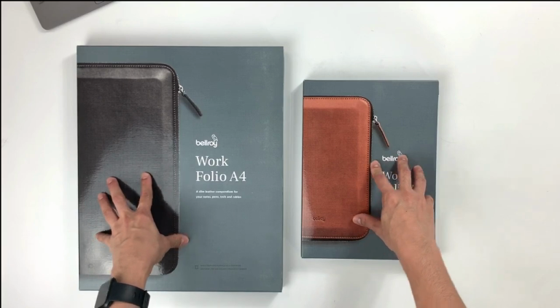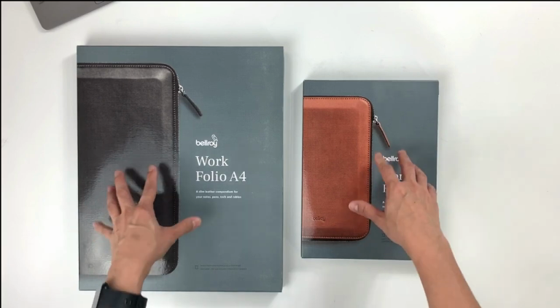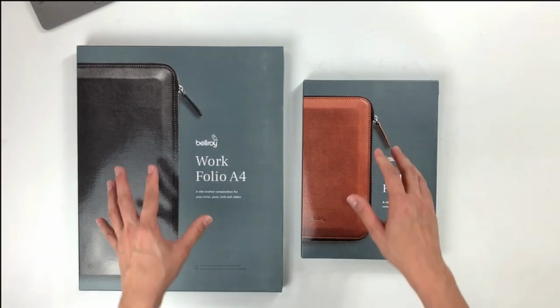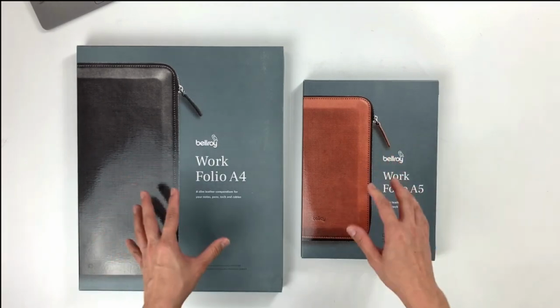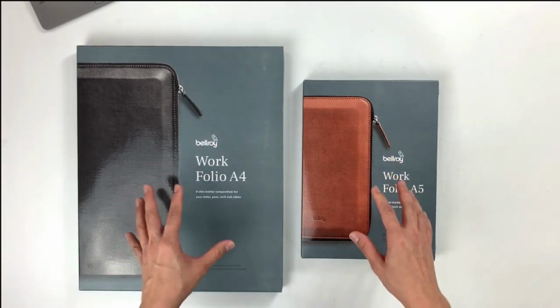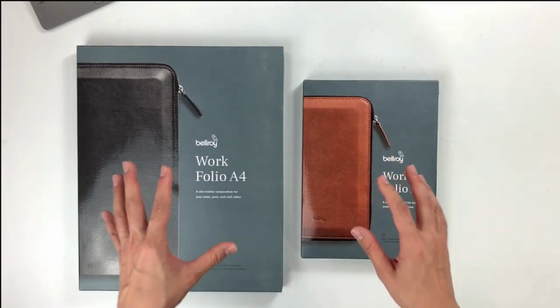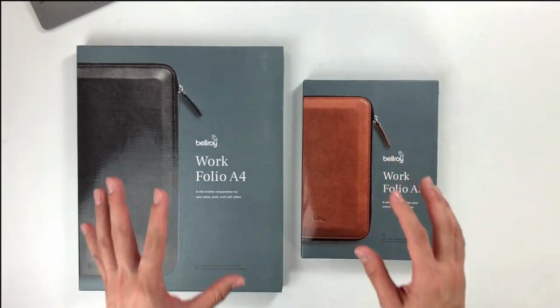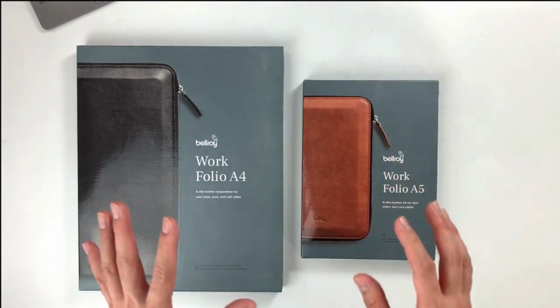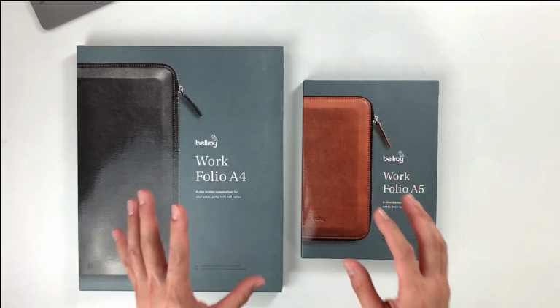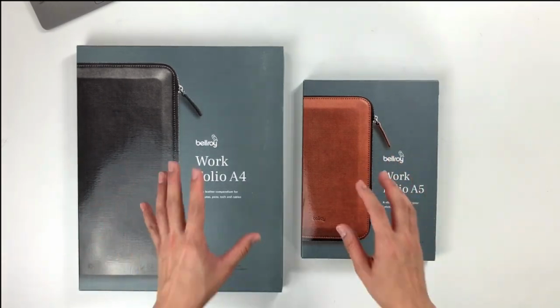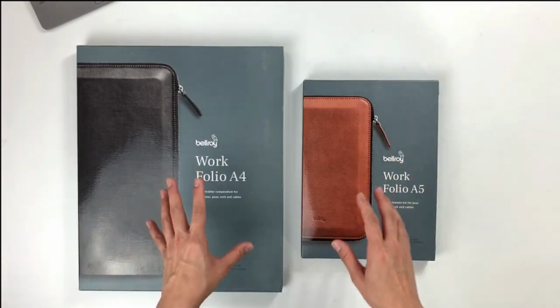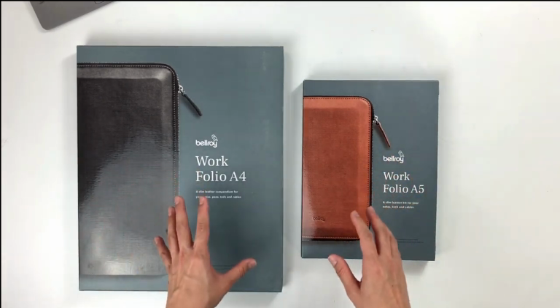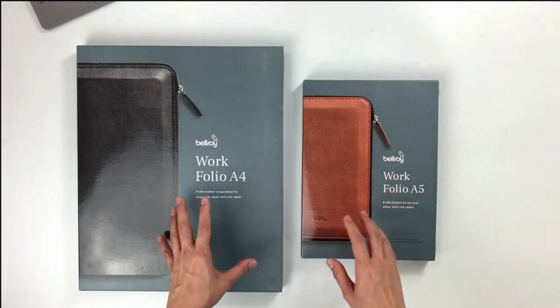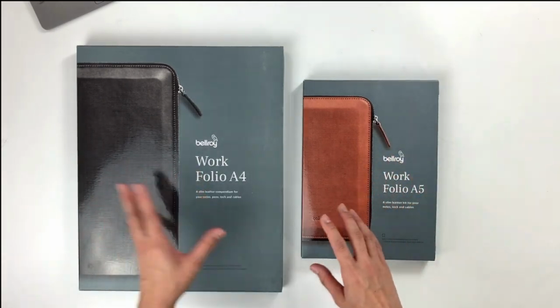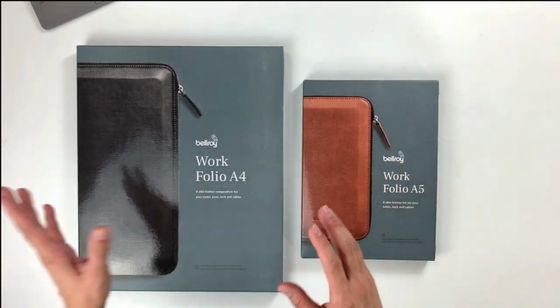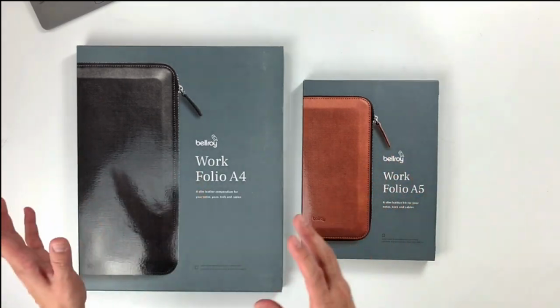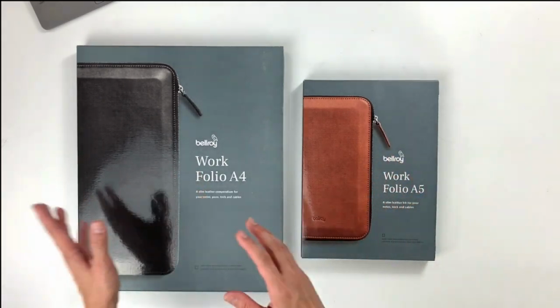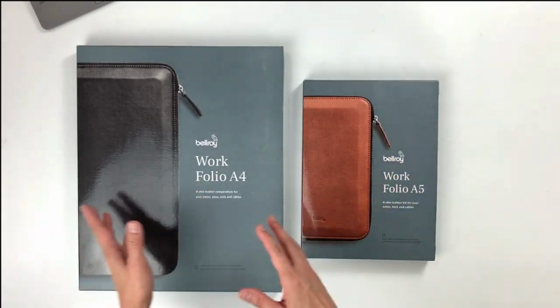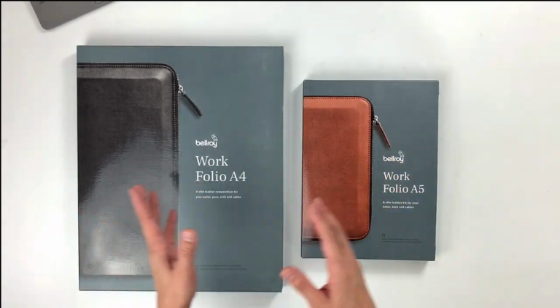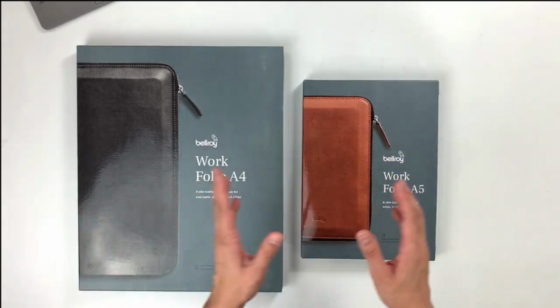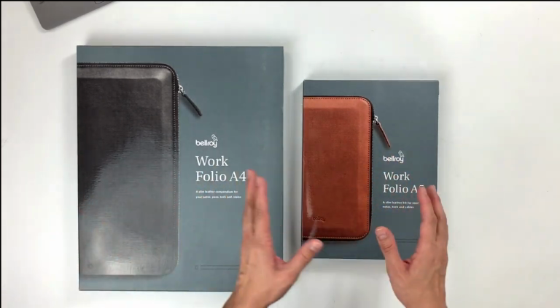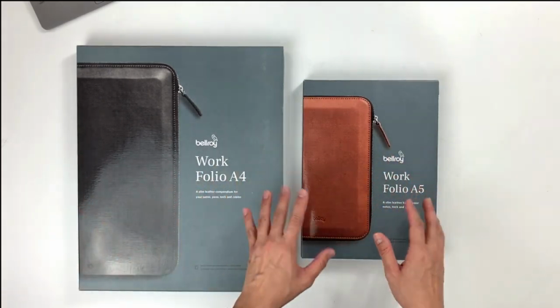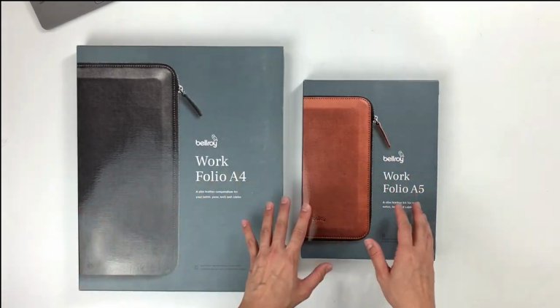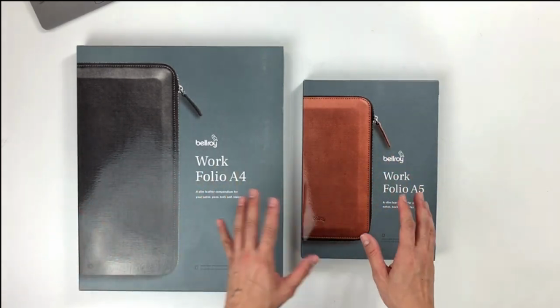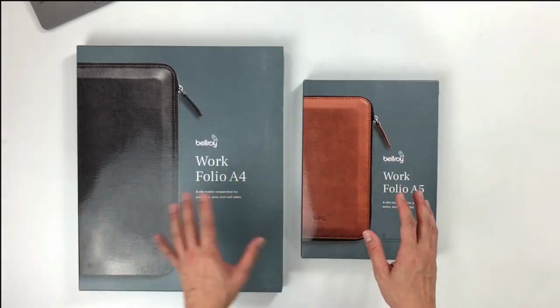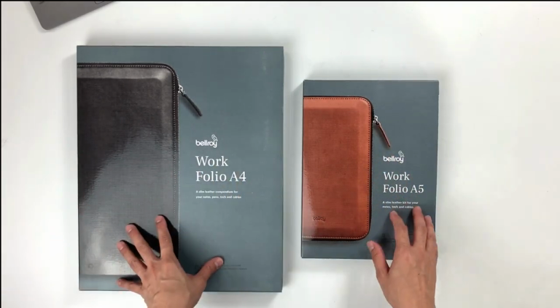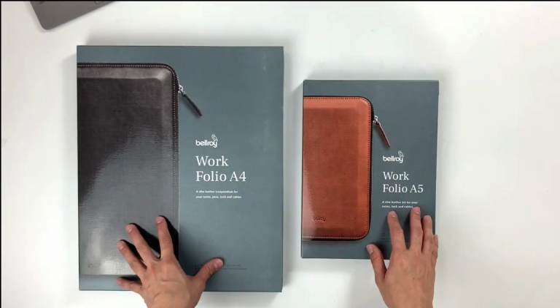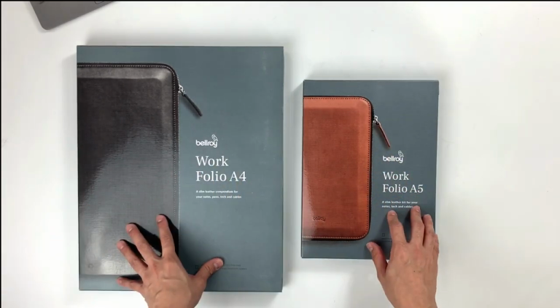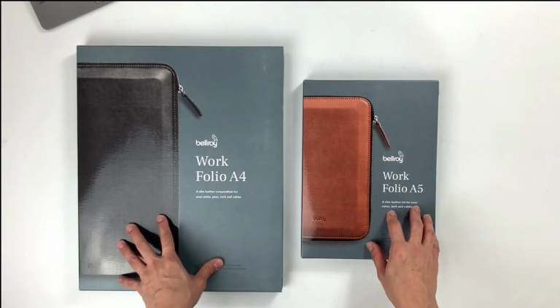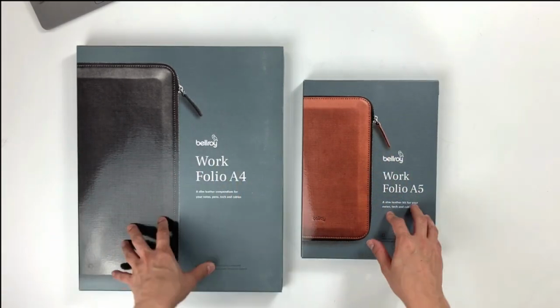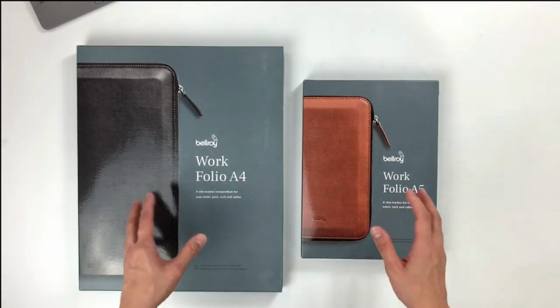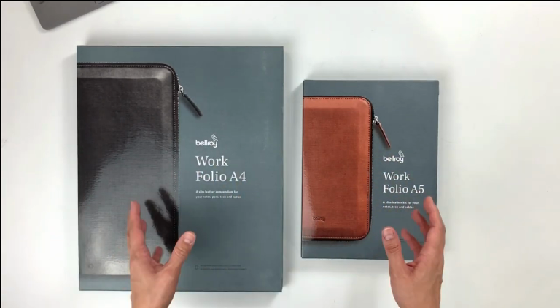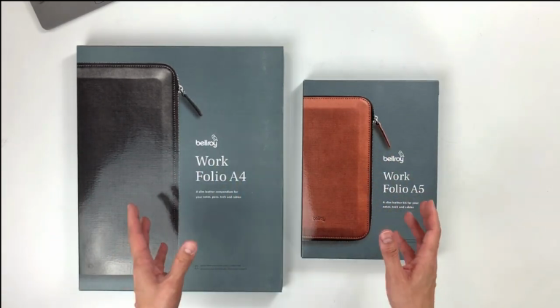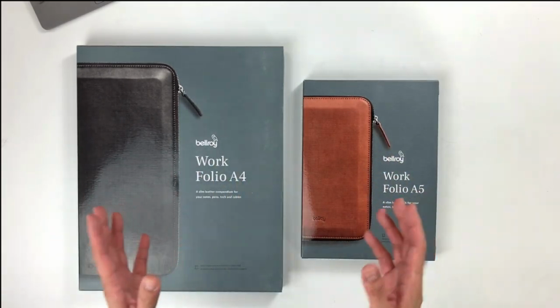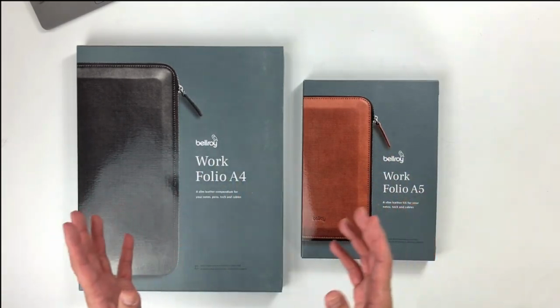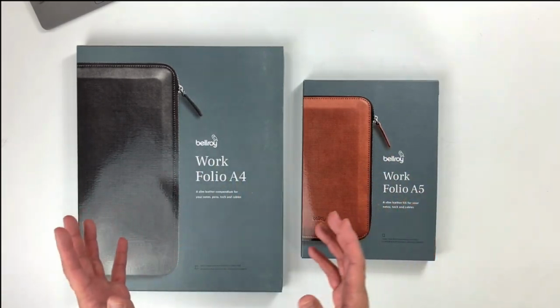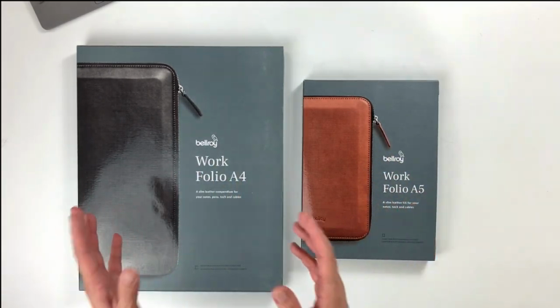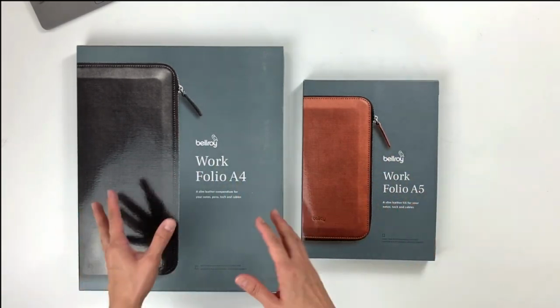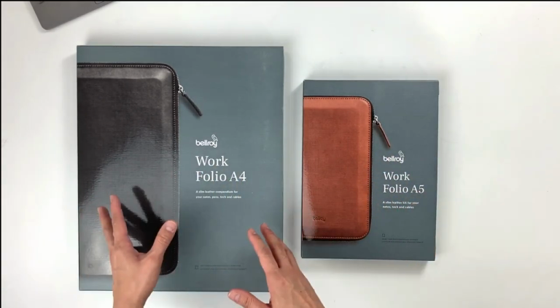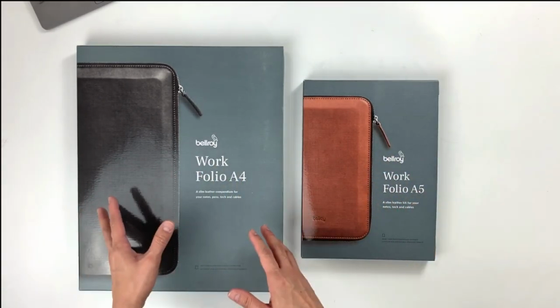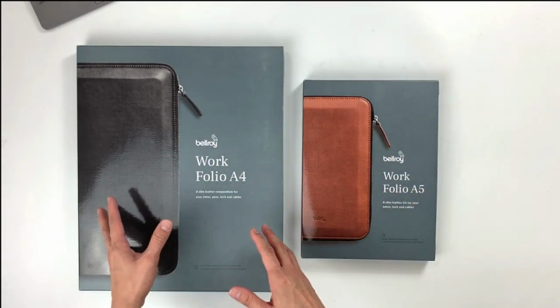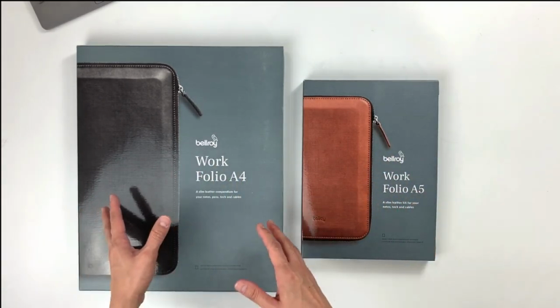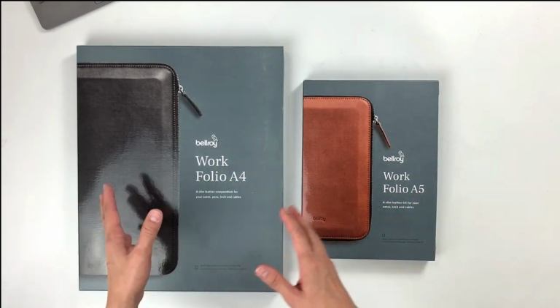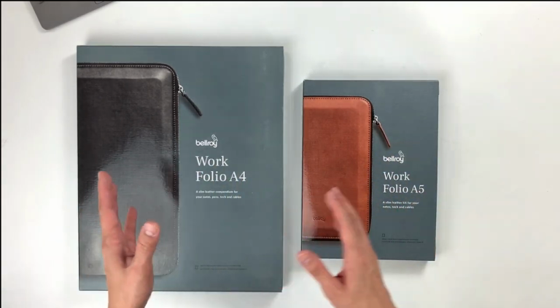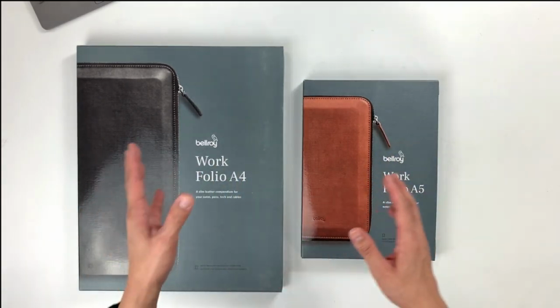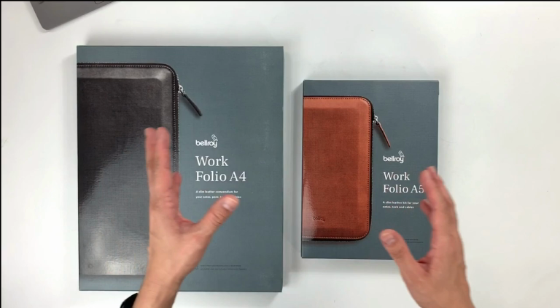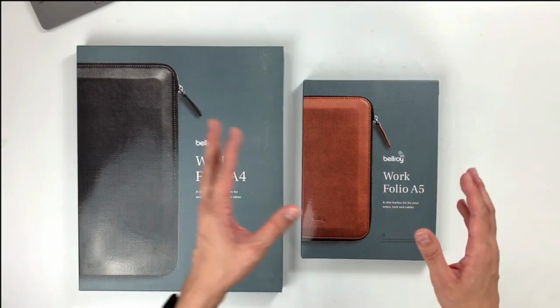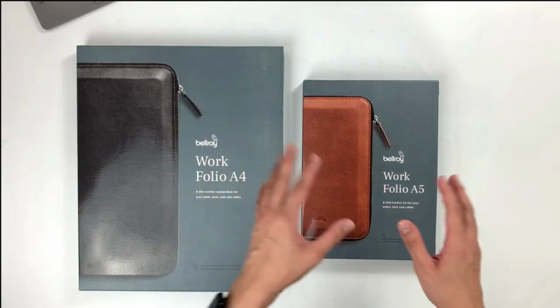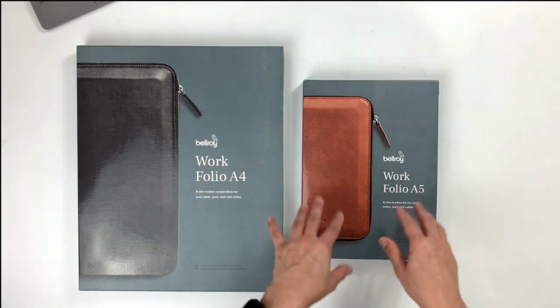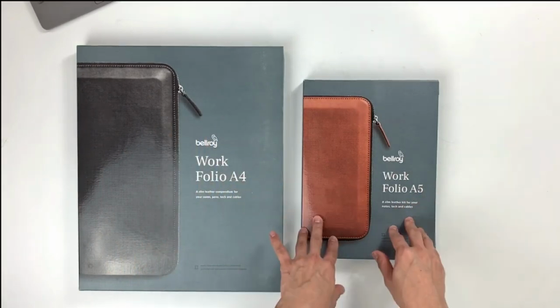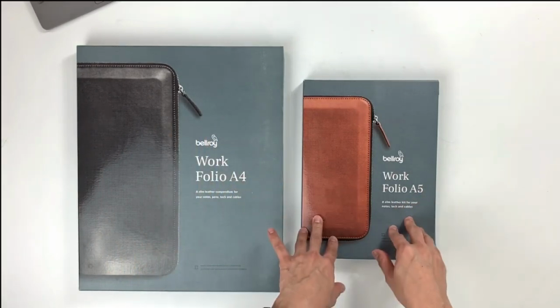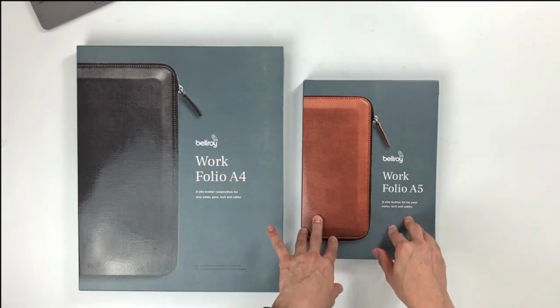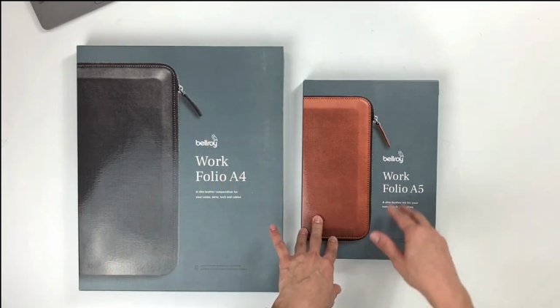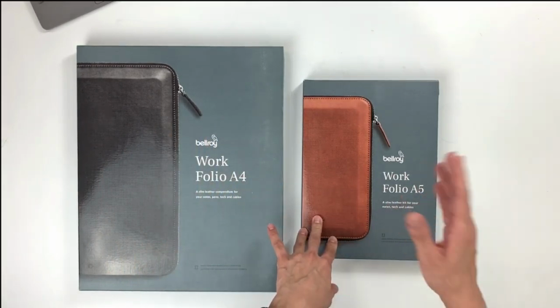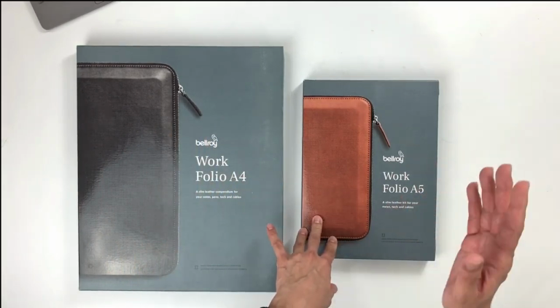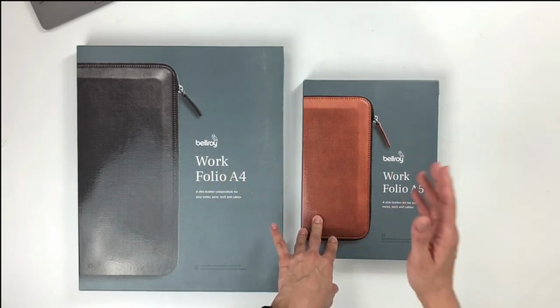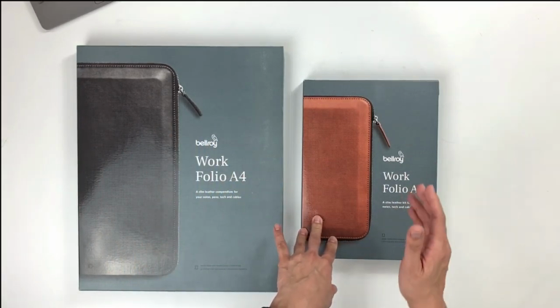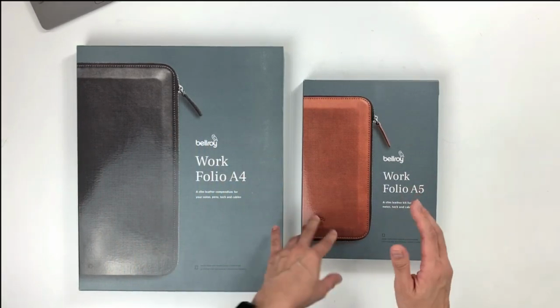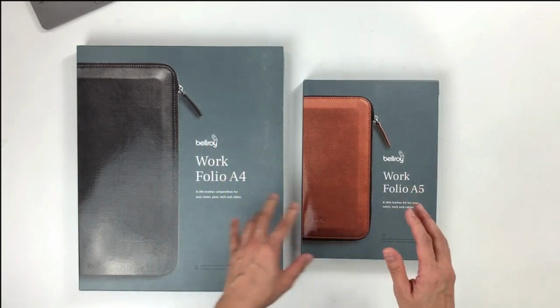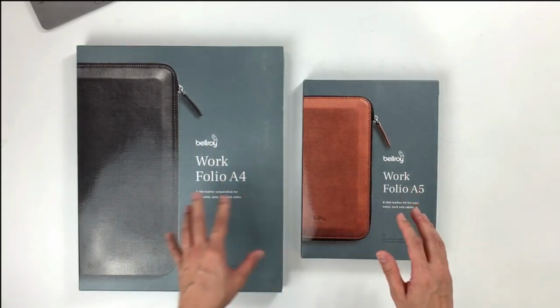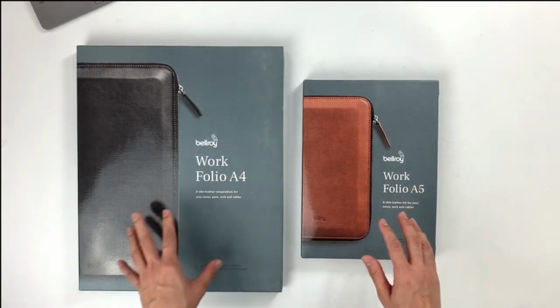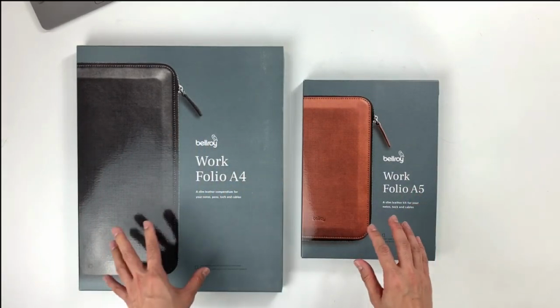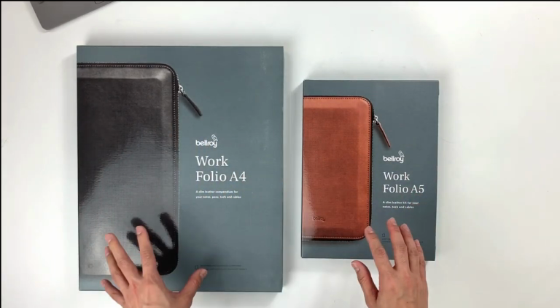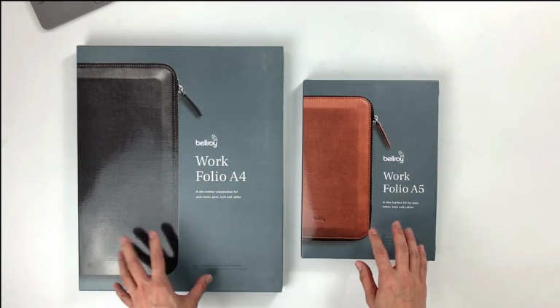Today, I'm going to be showing you a side-by-side comparison between the A4 and the A5 Workfolios.